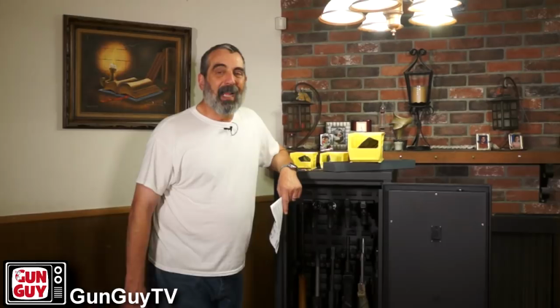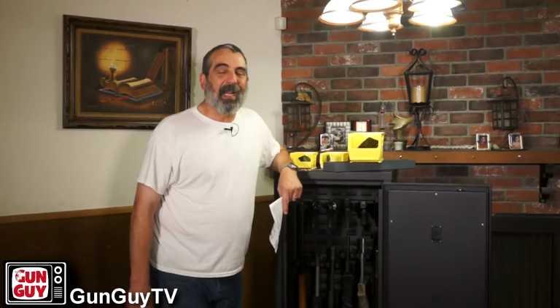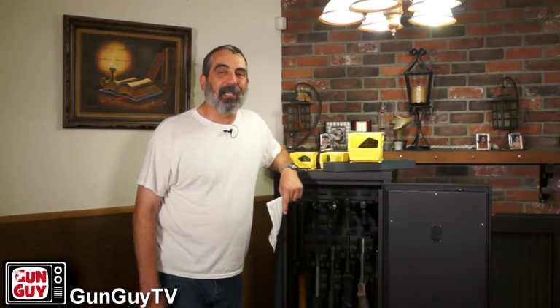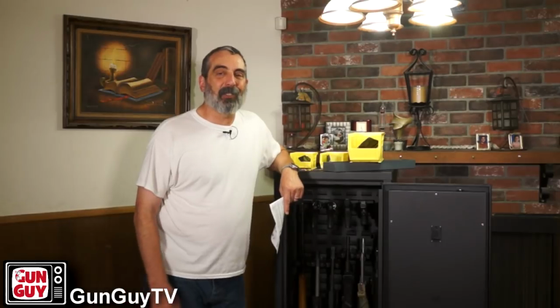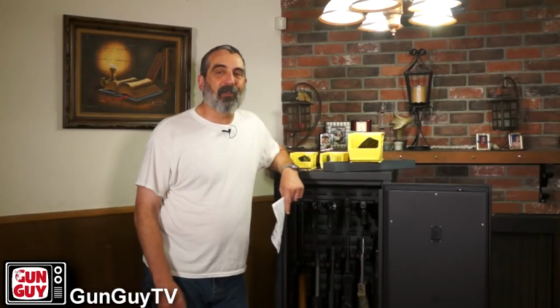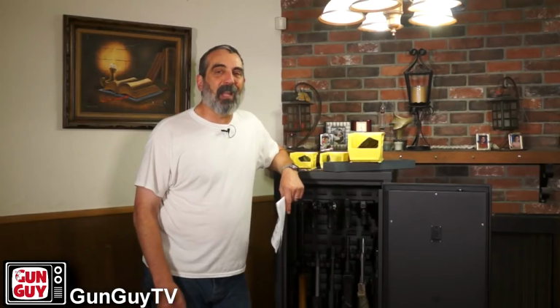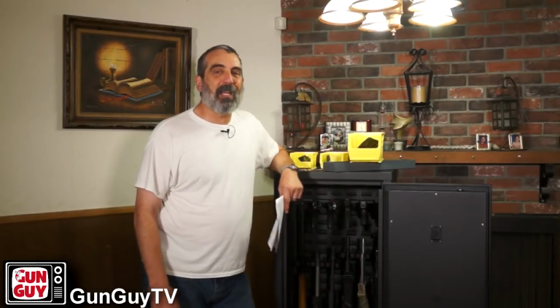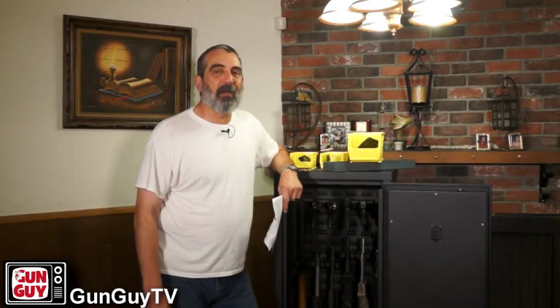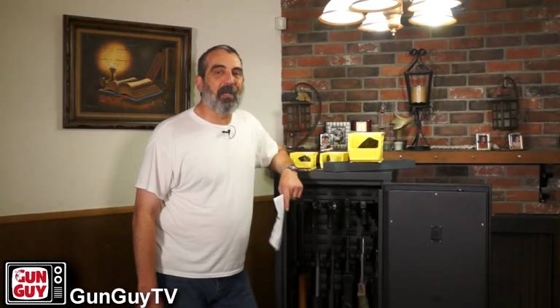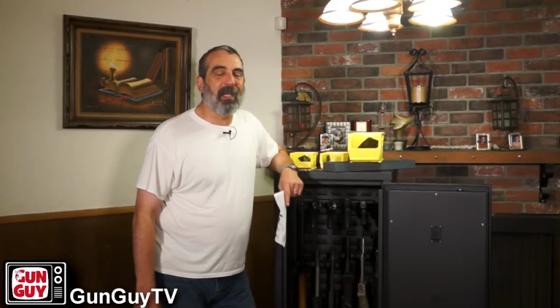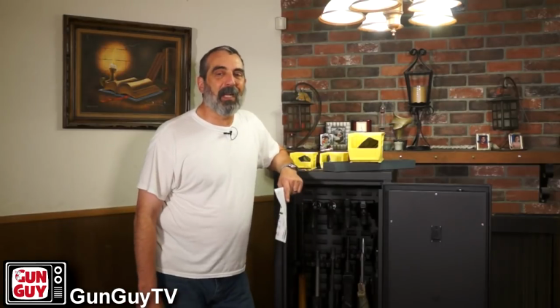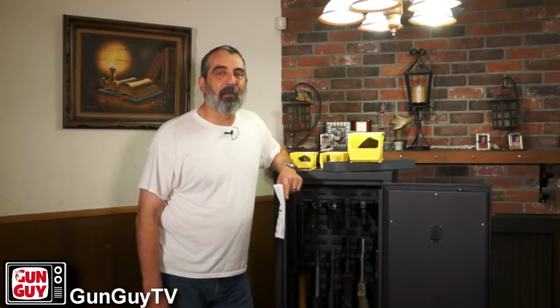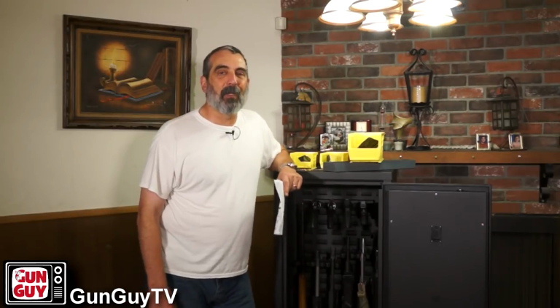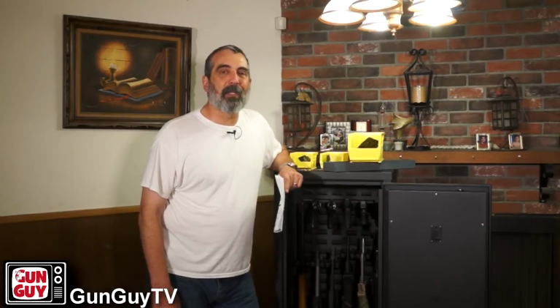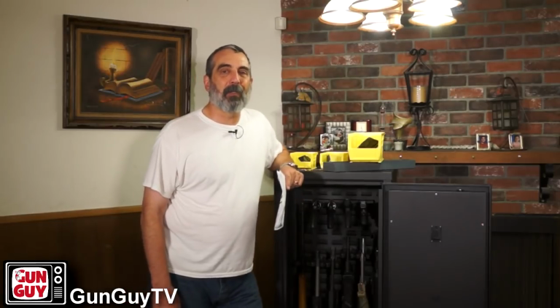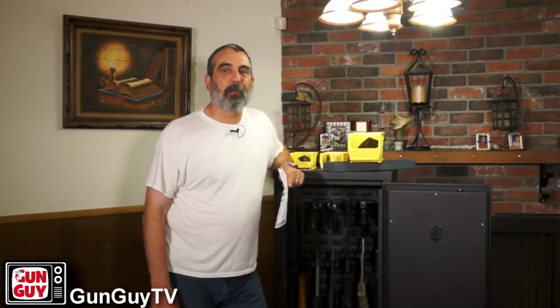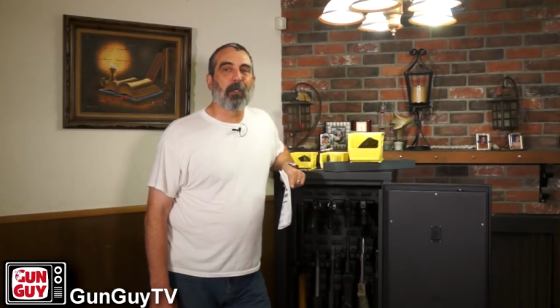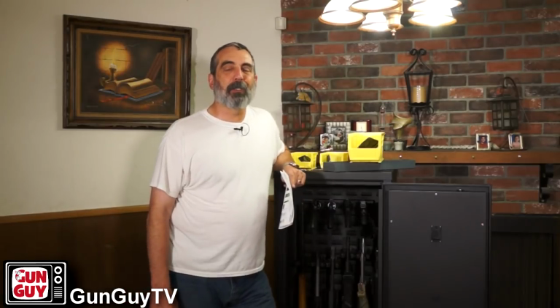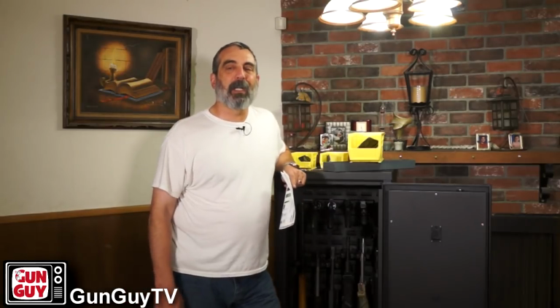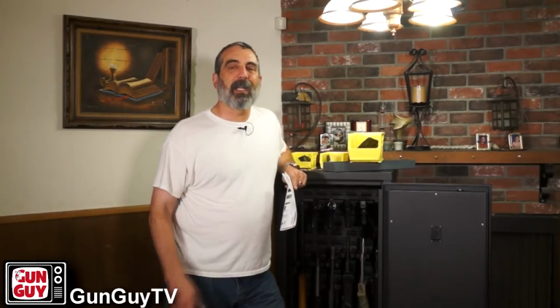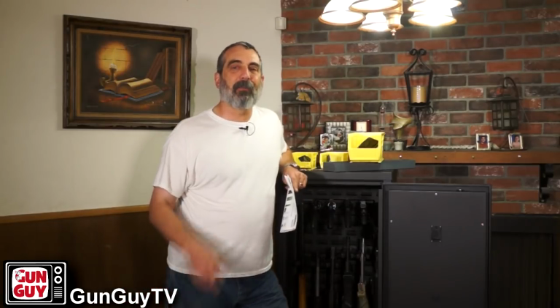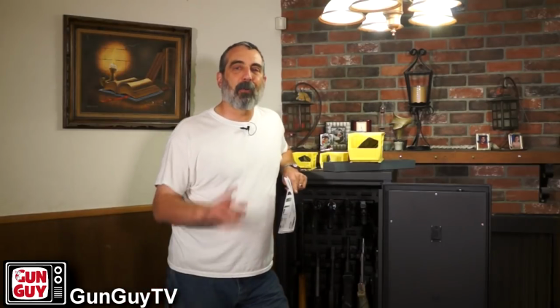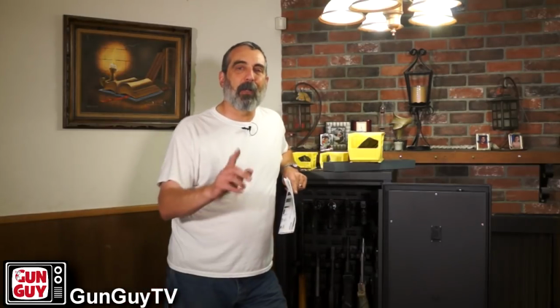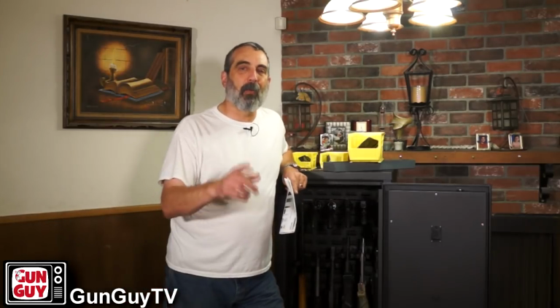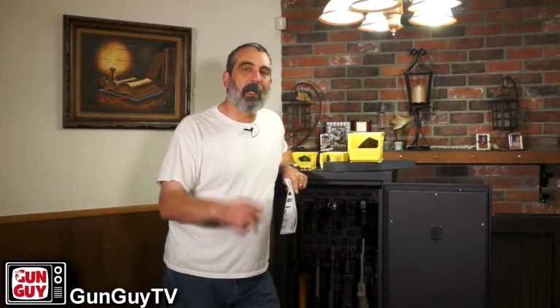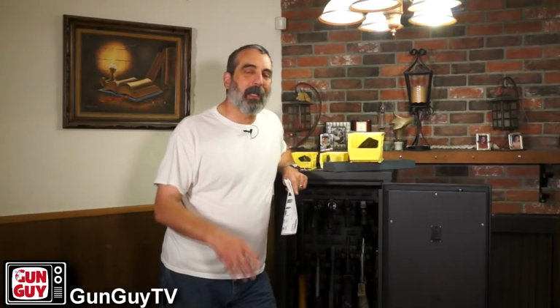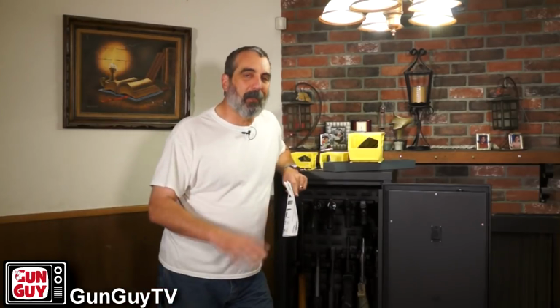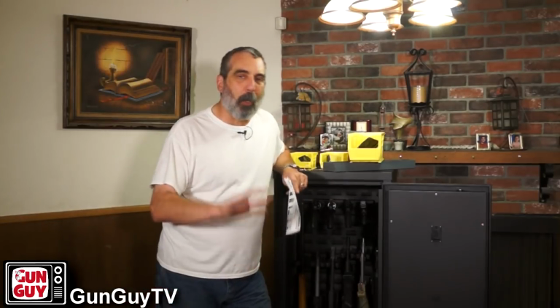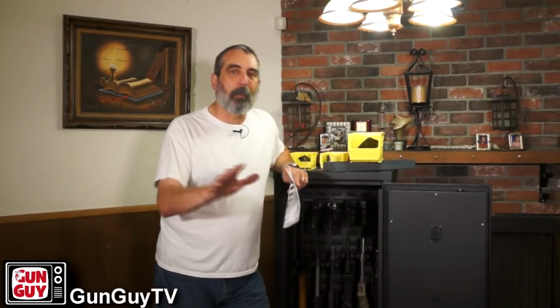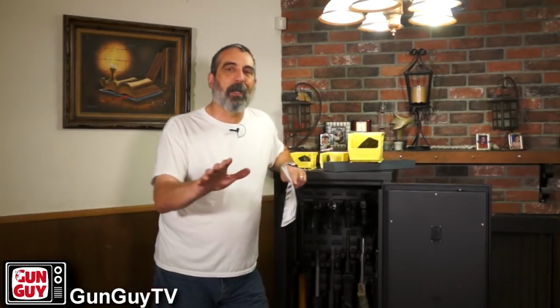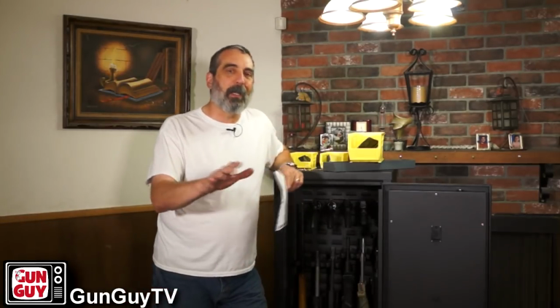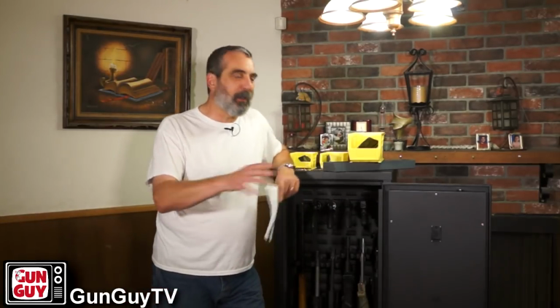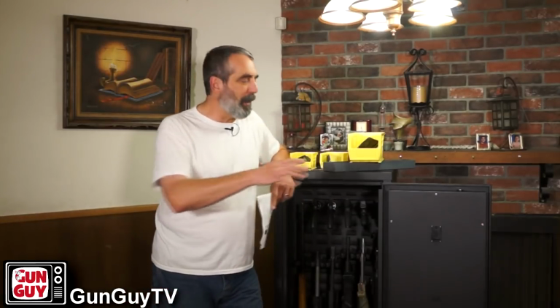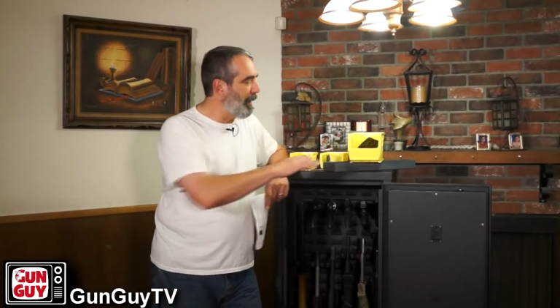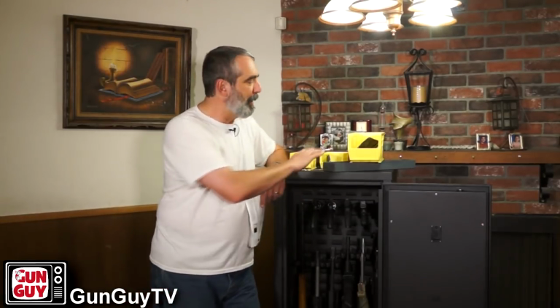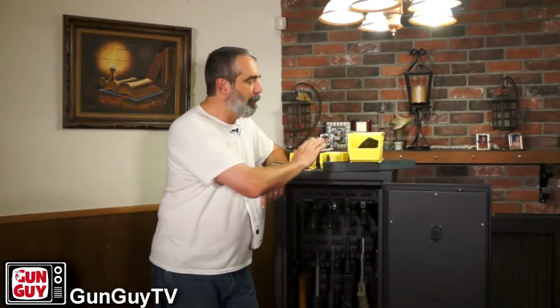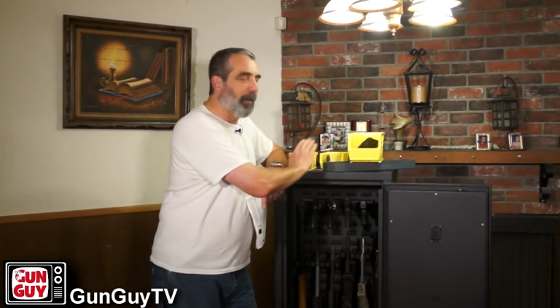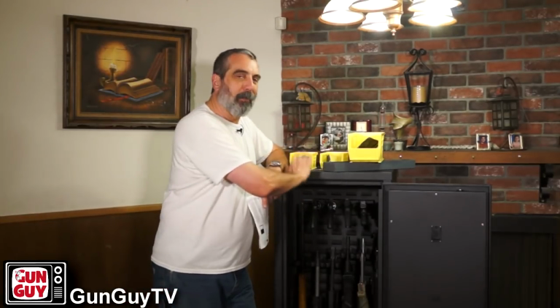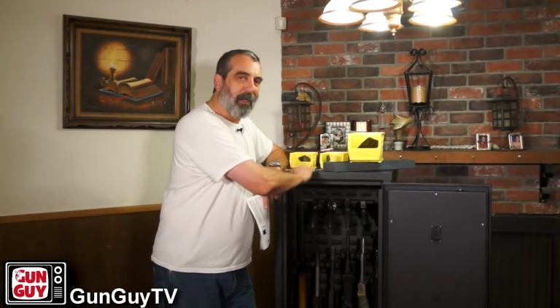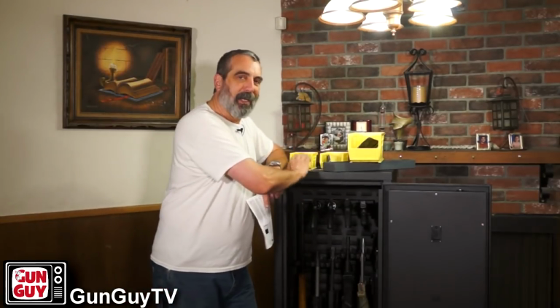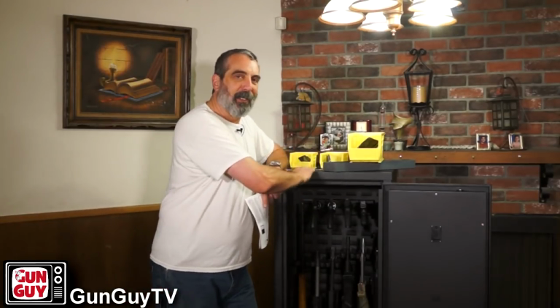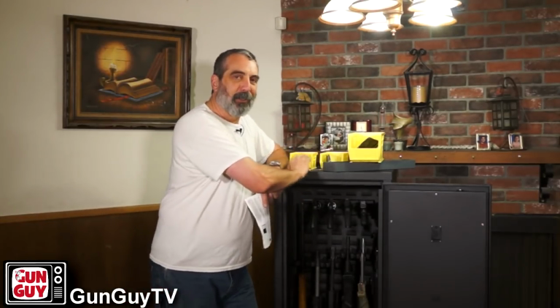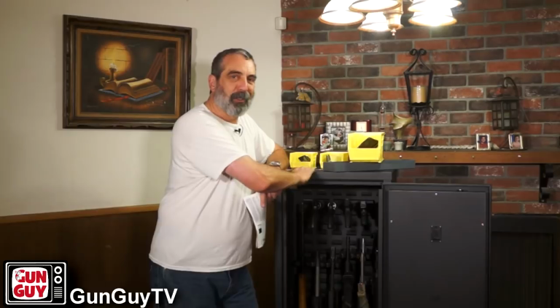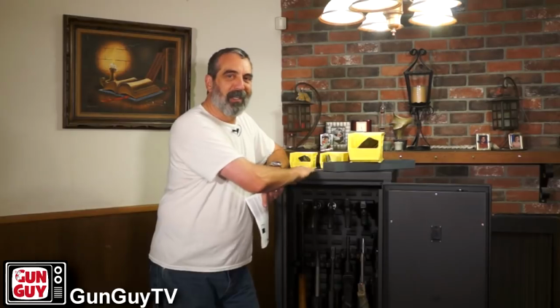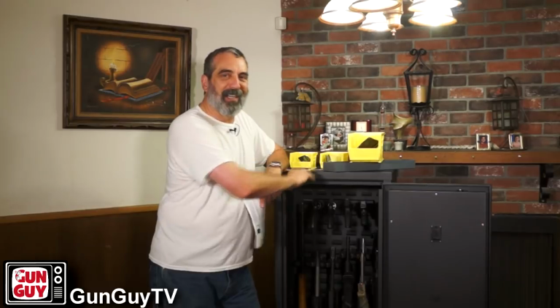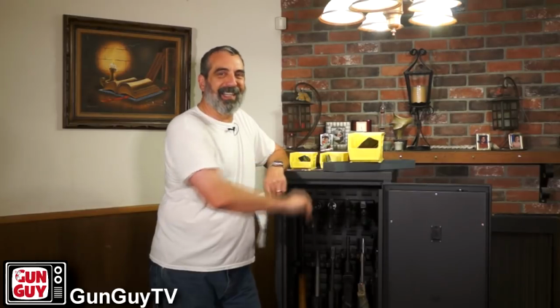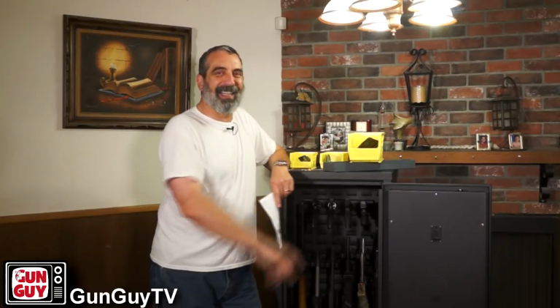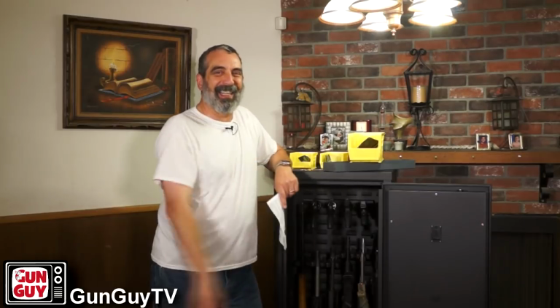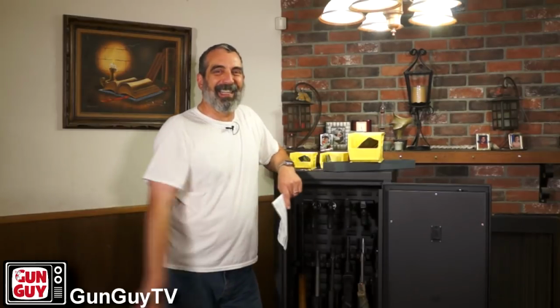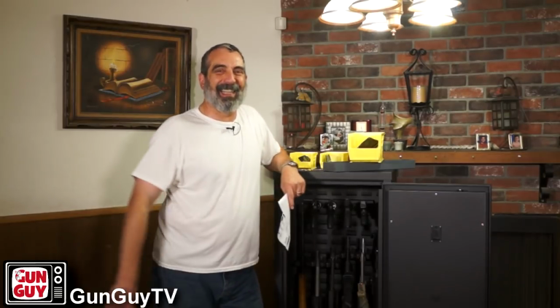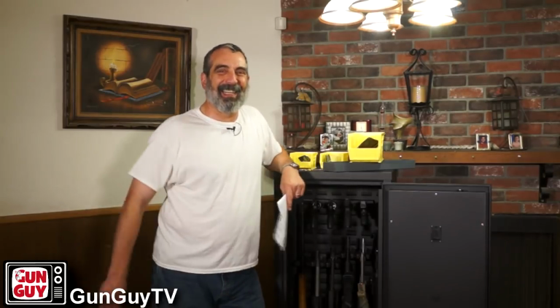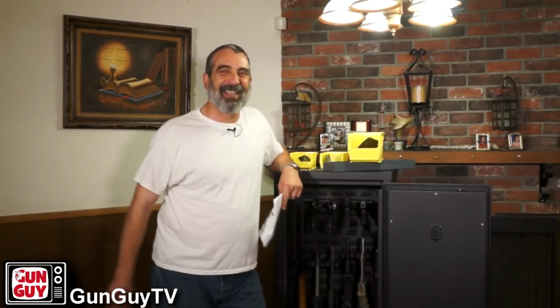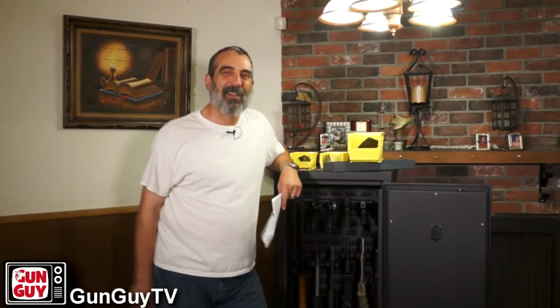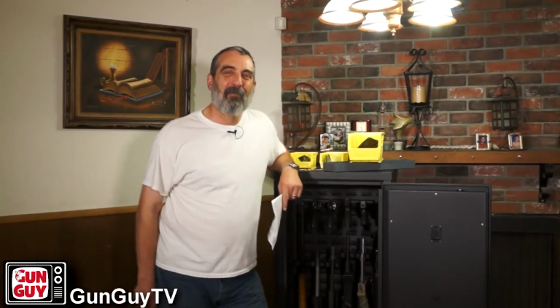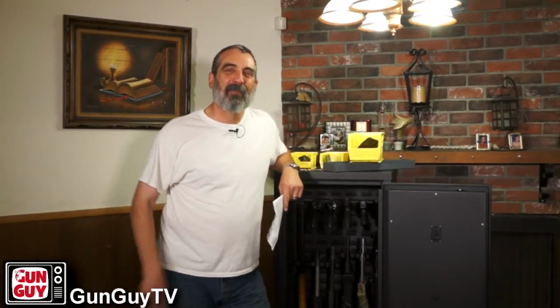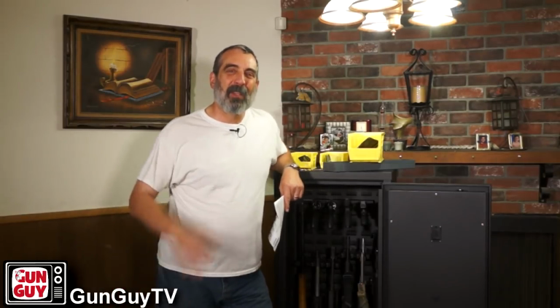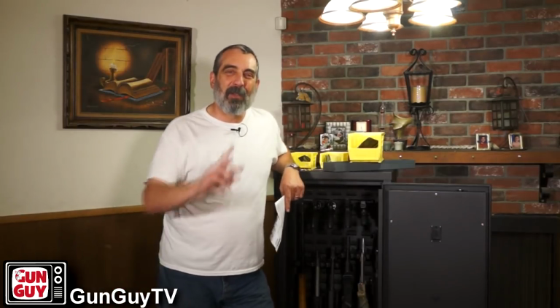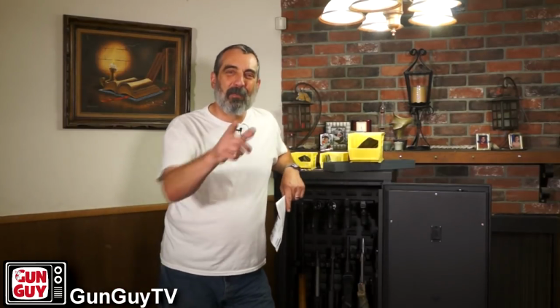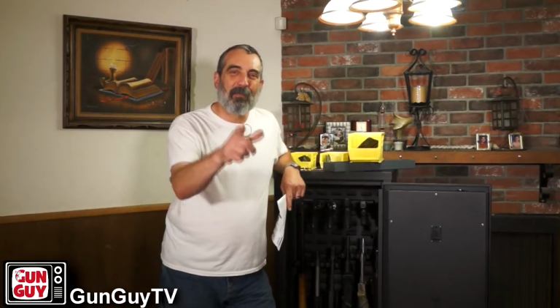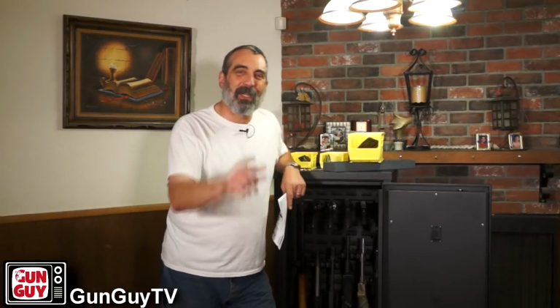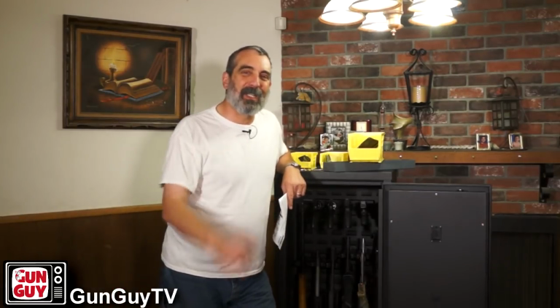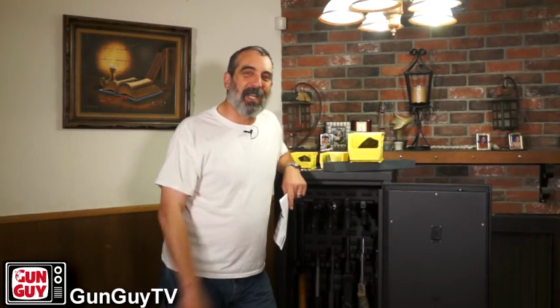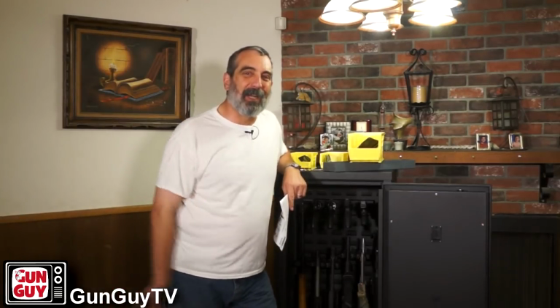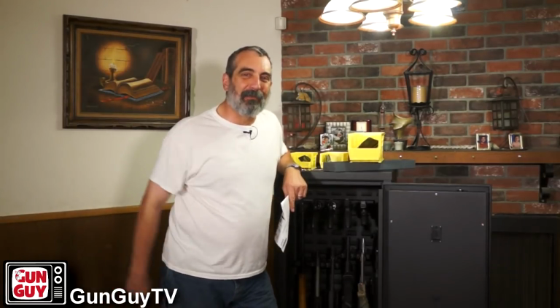Hey, thank you again — I really do appreciate it. Have a great week. And no pun intended, but please... be safe.